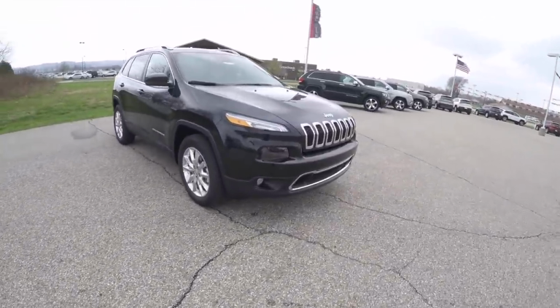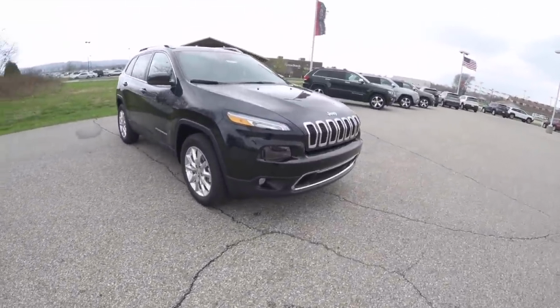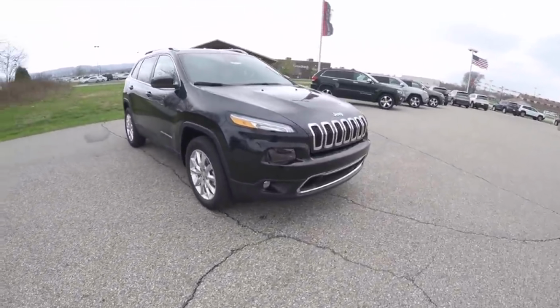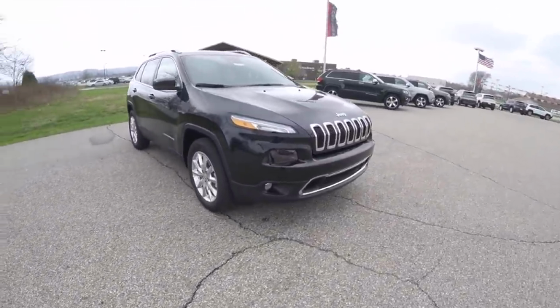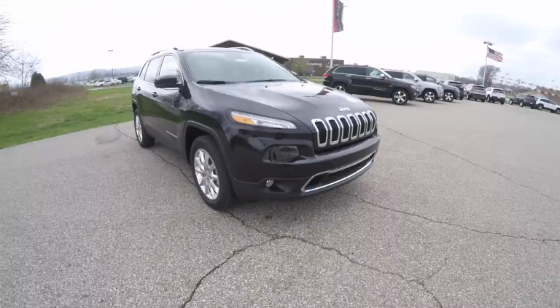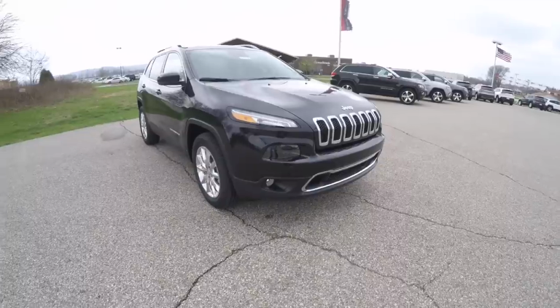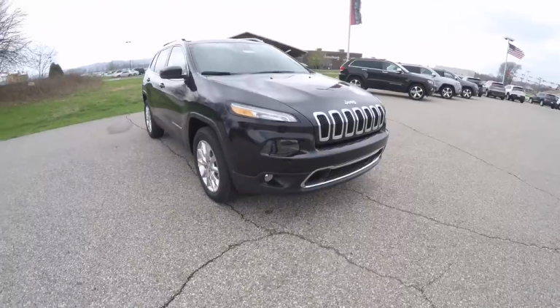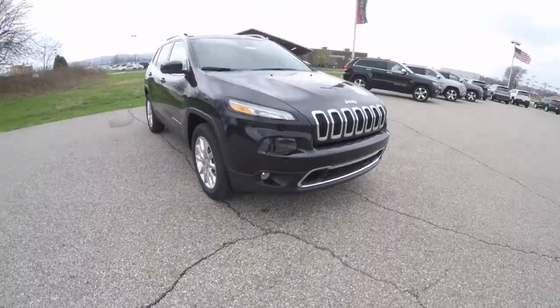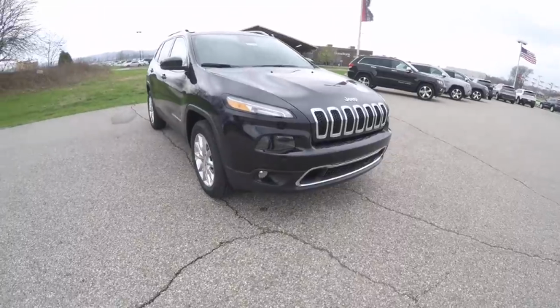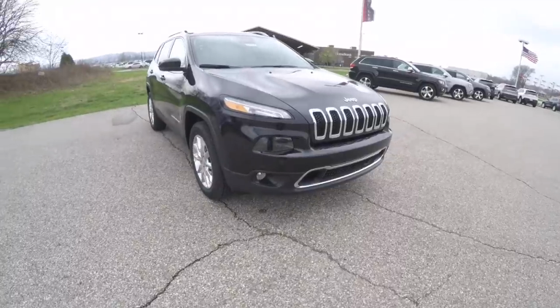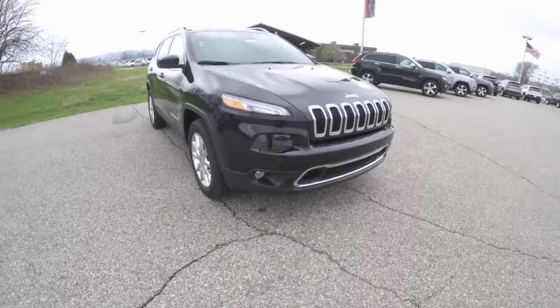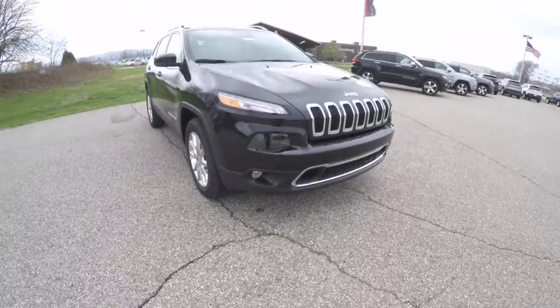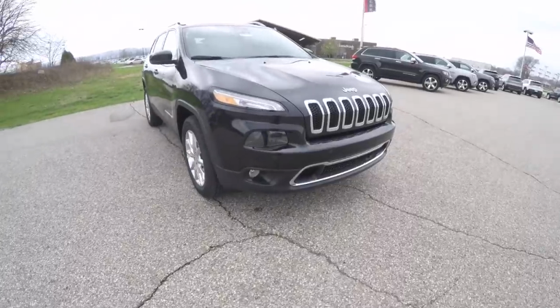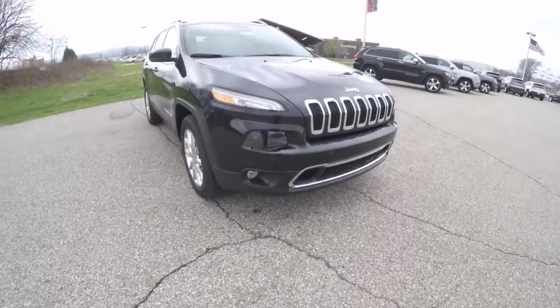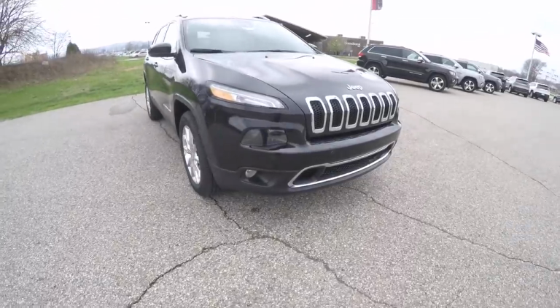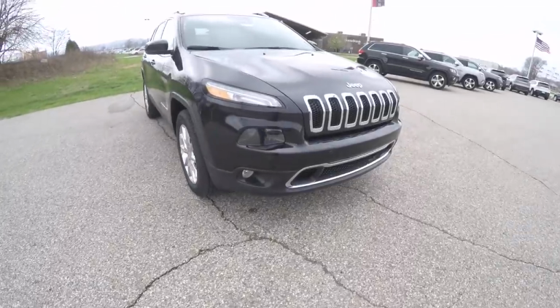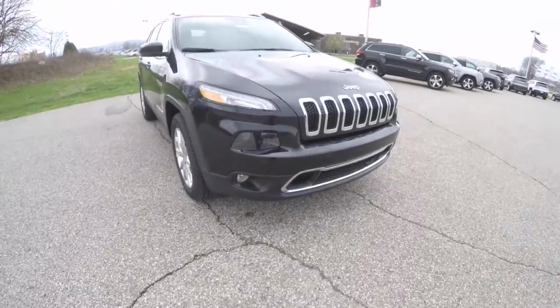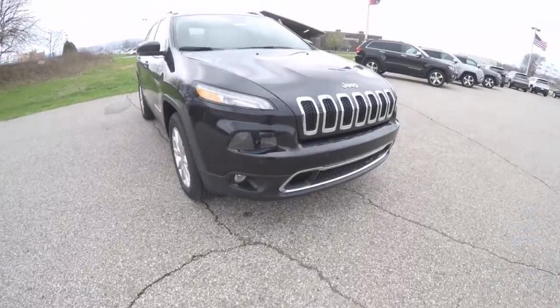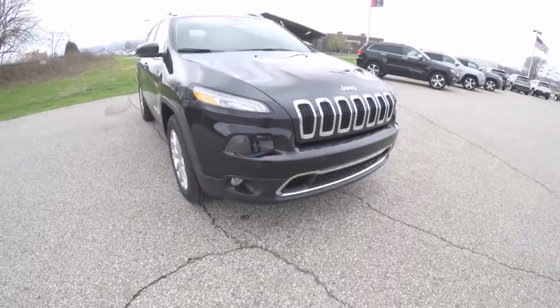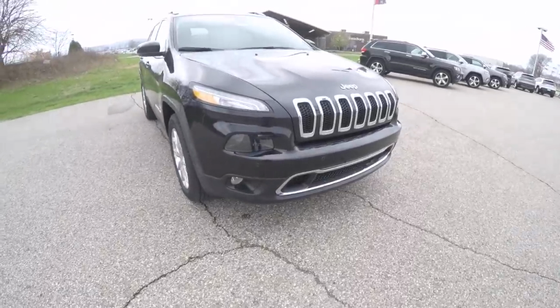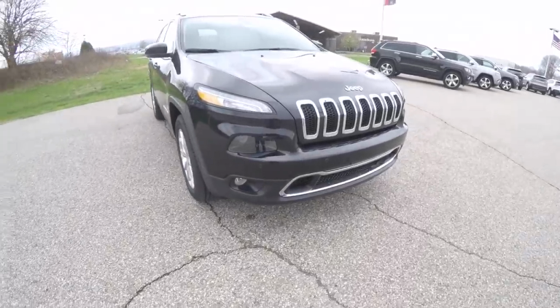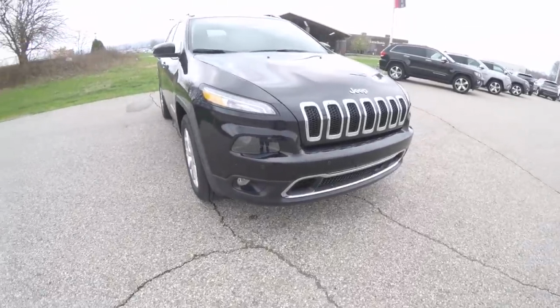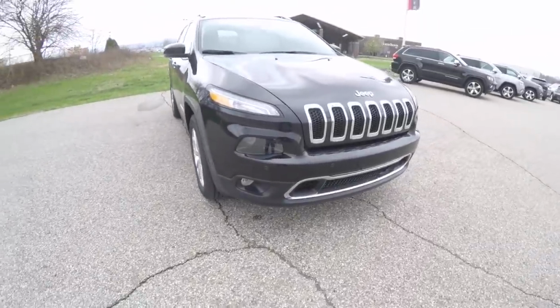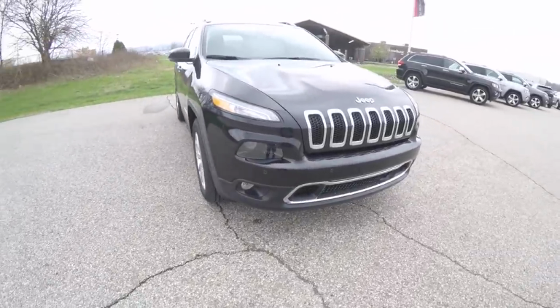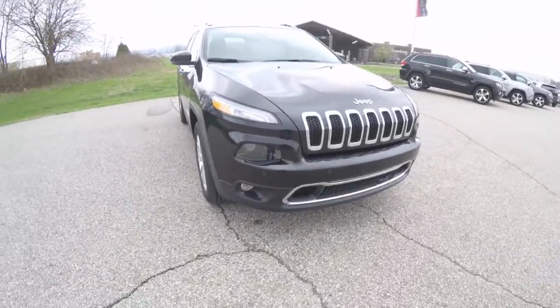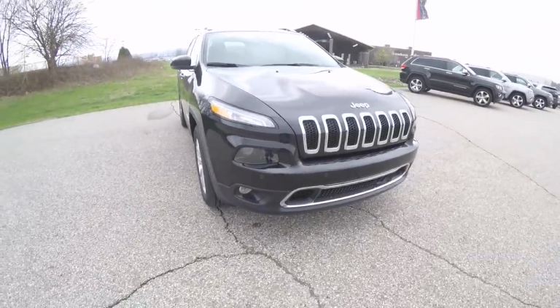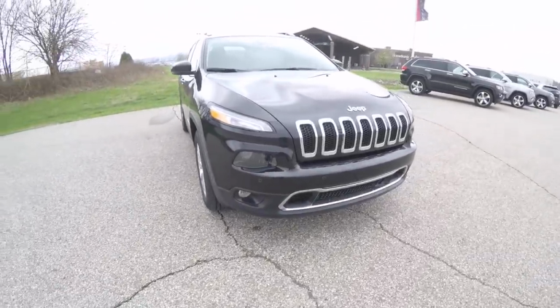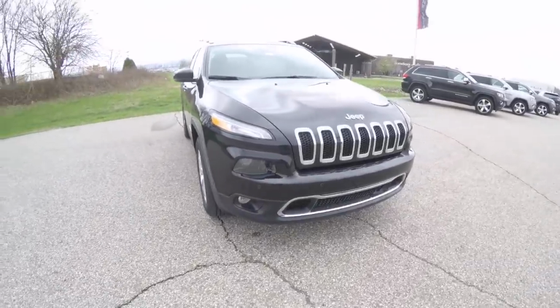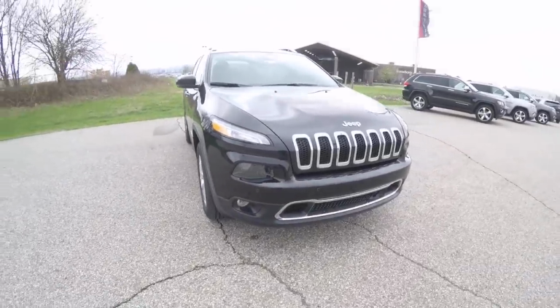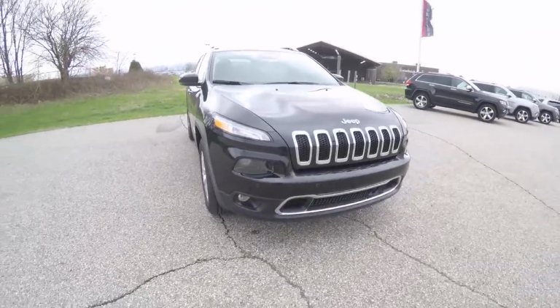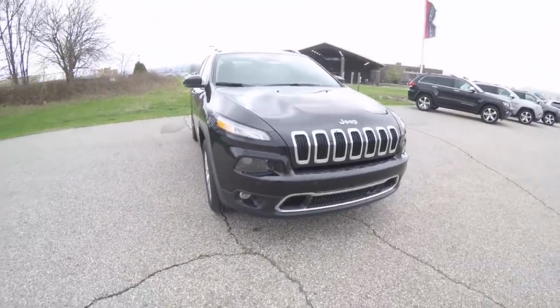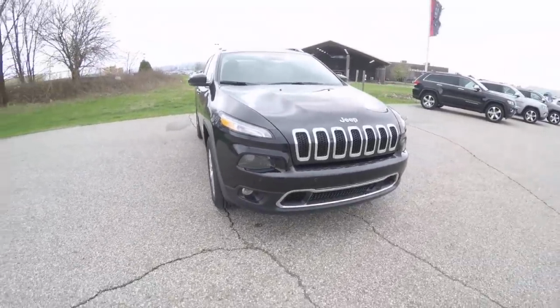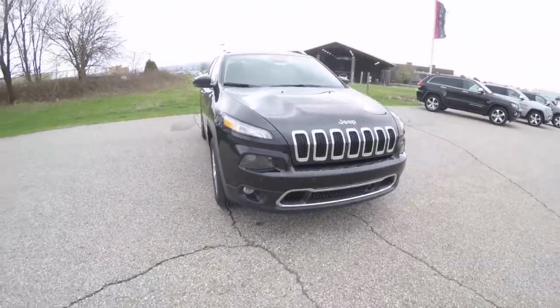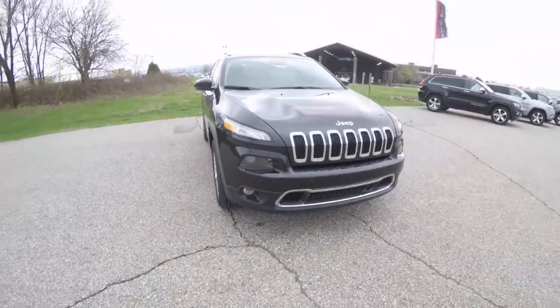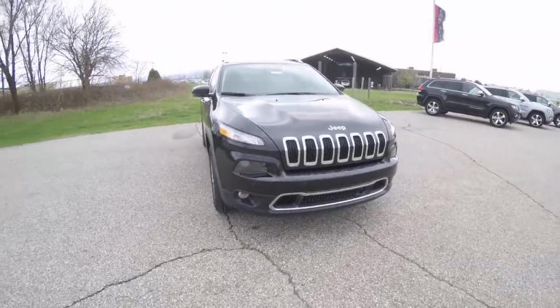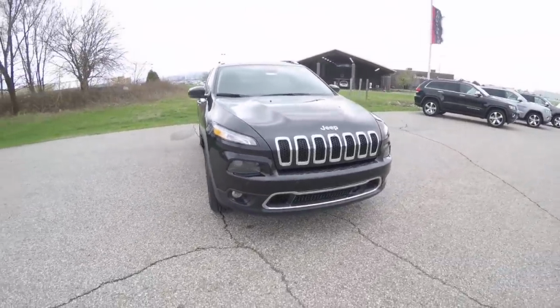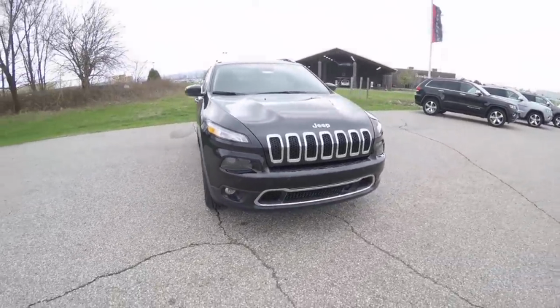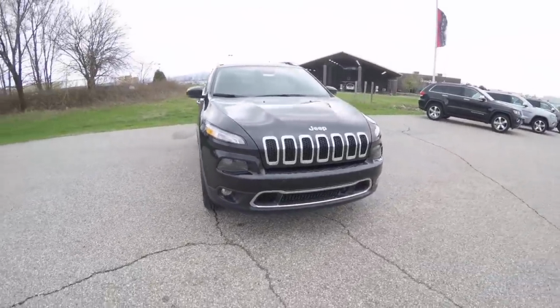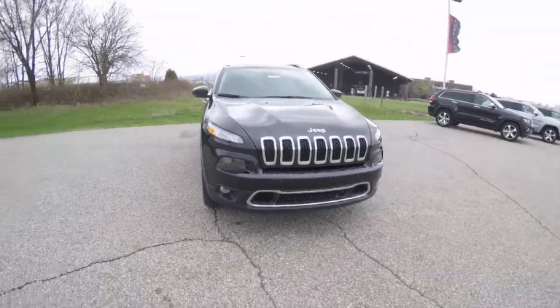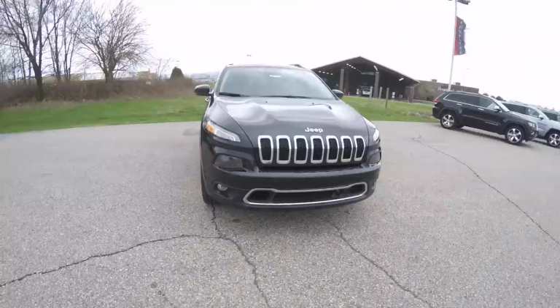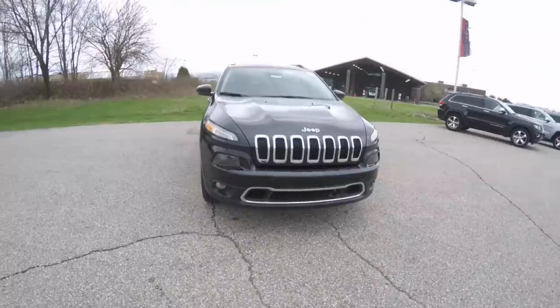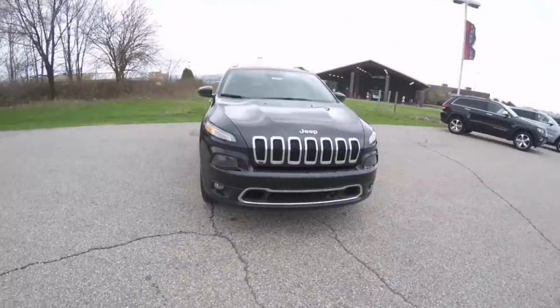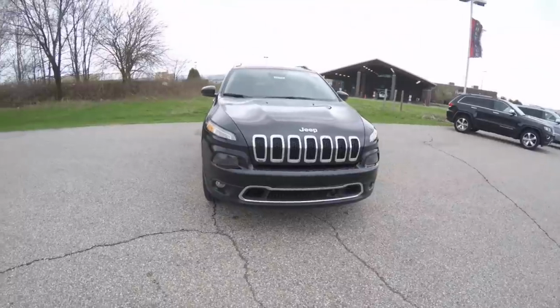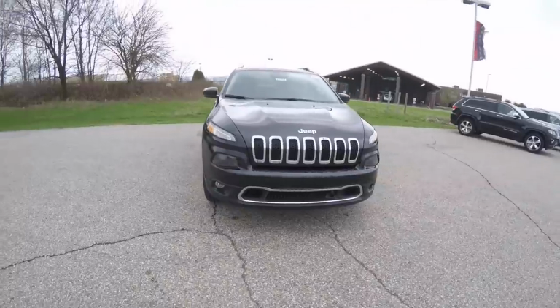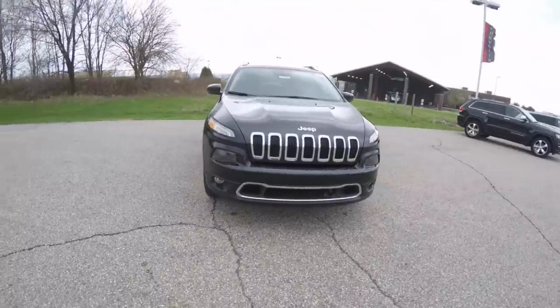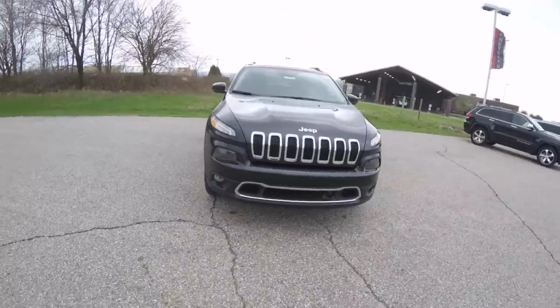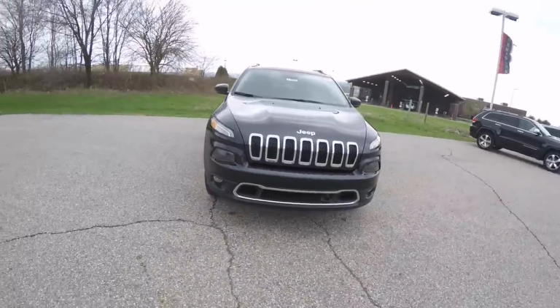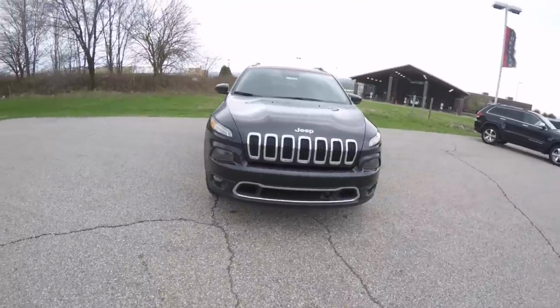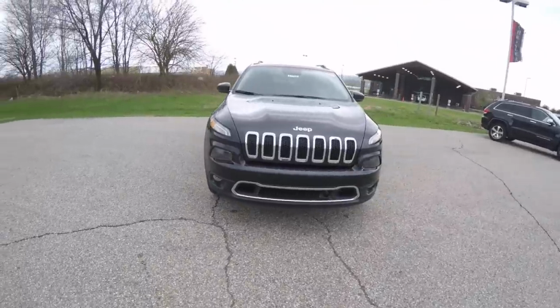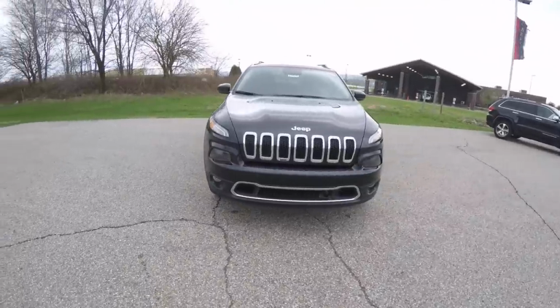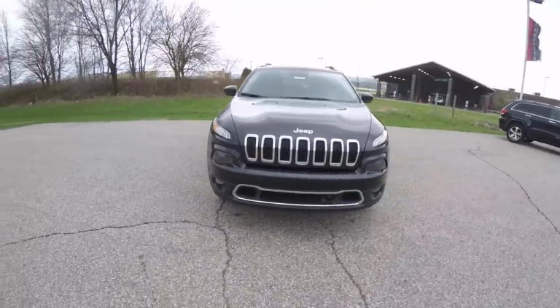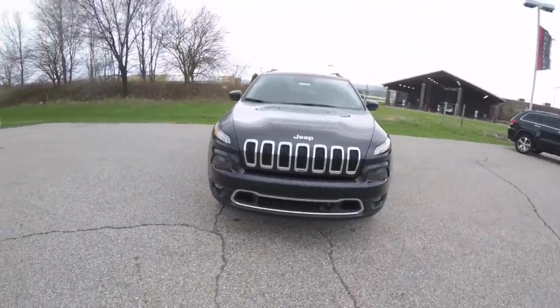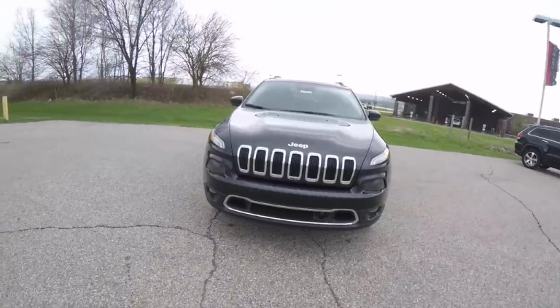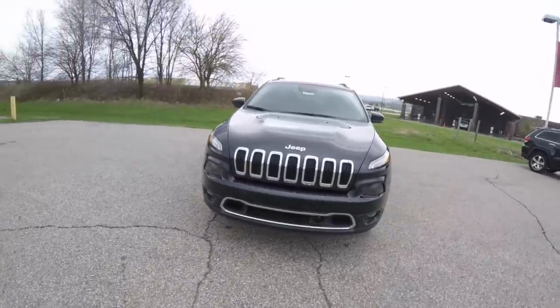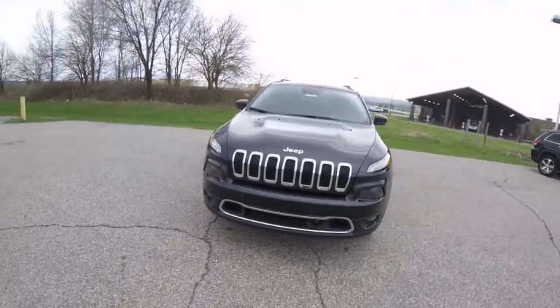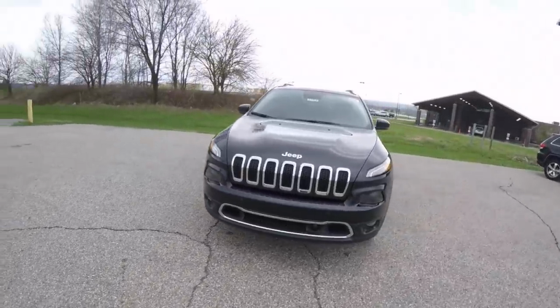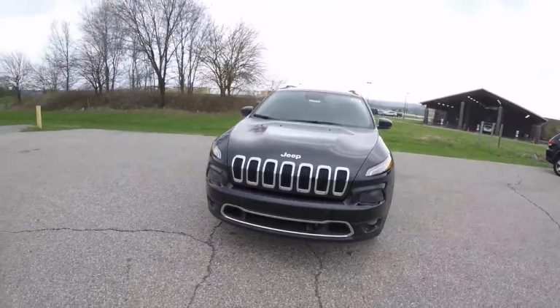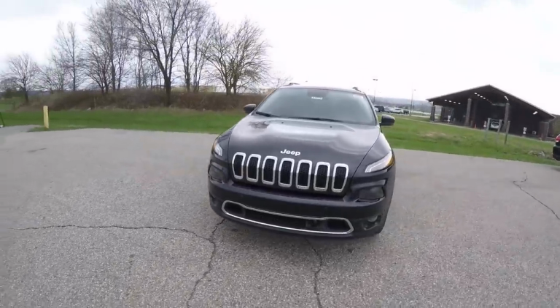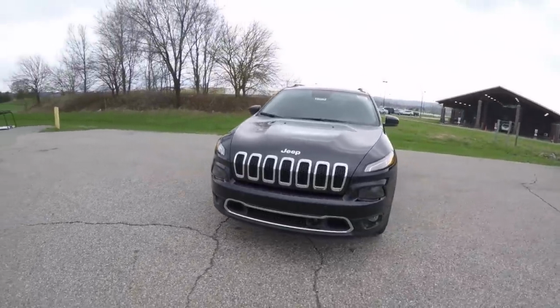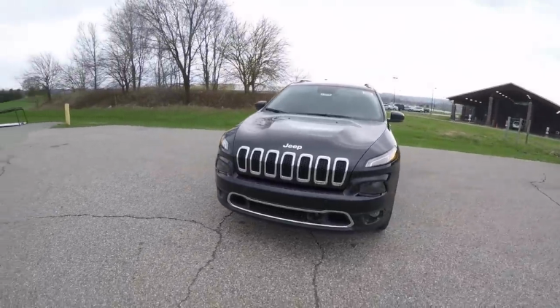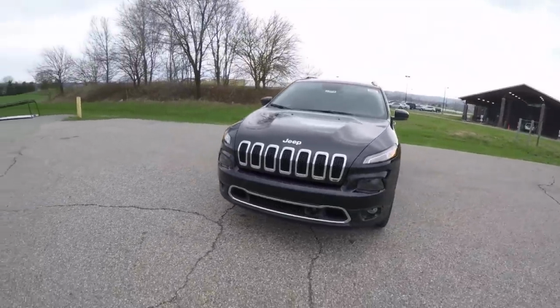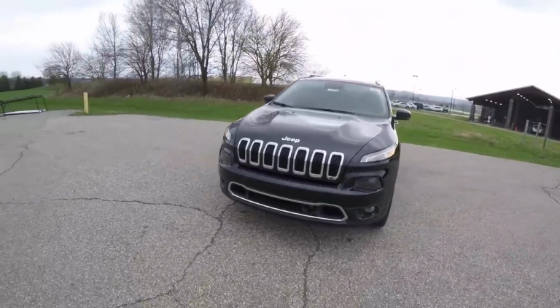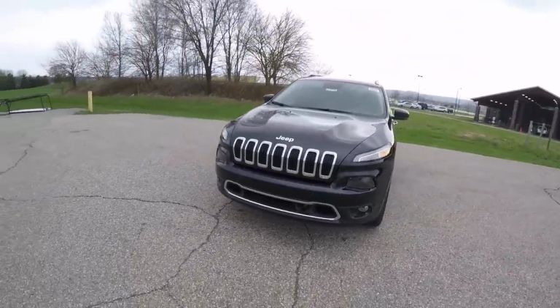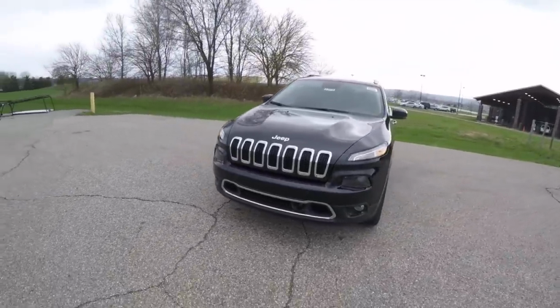Up front it has front parking sensors, adaptive cruise control, and also blind spot monitoring with cross path detection.